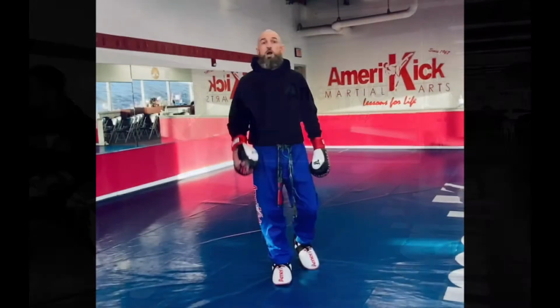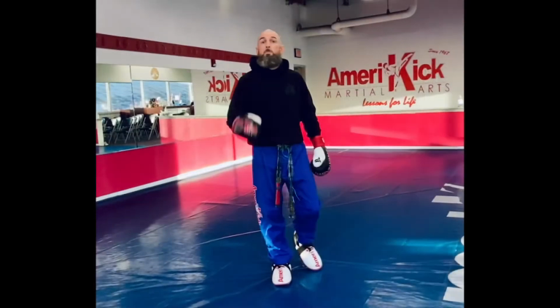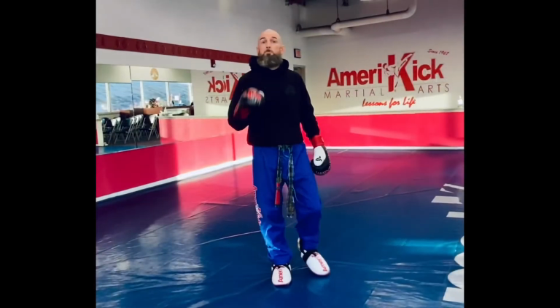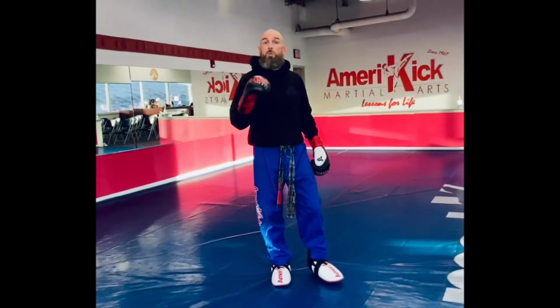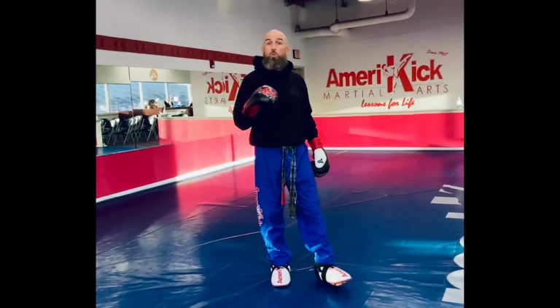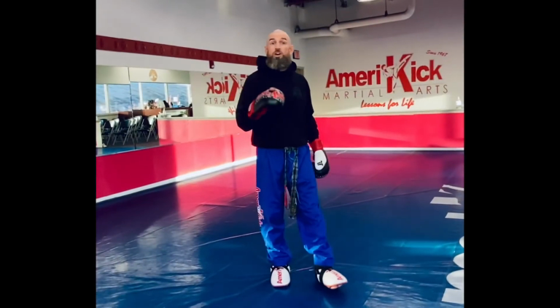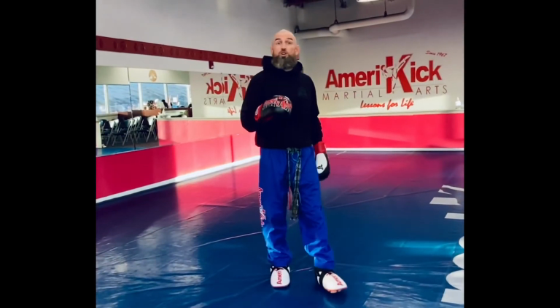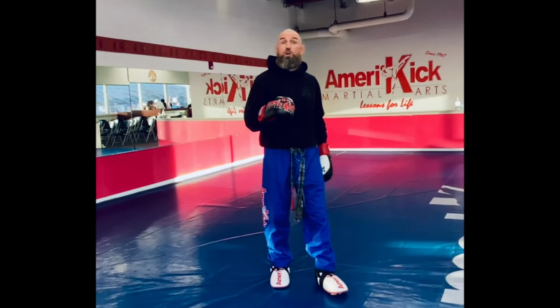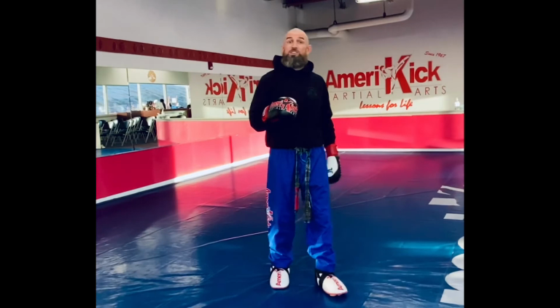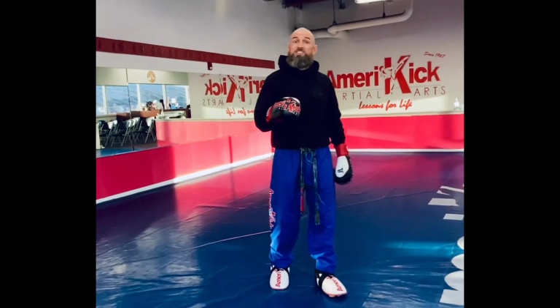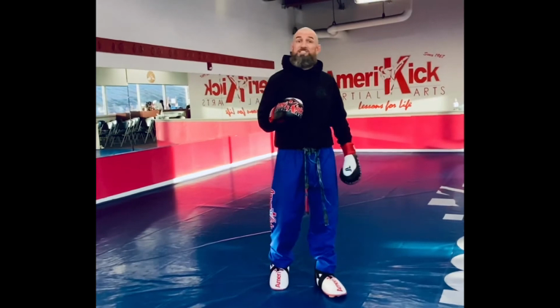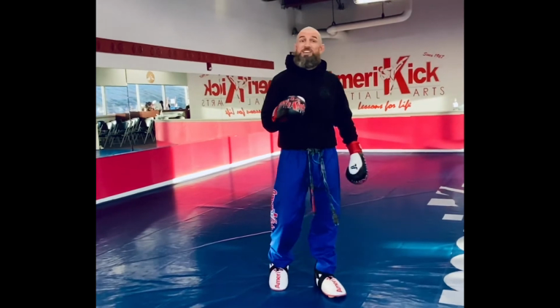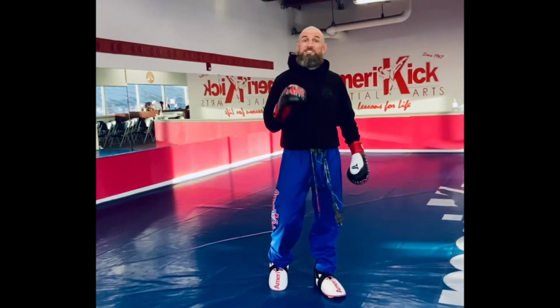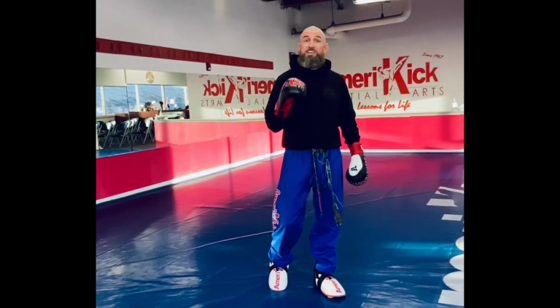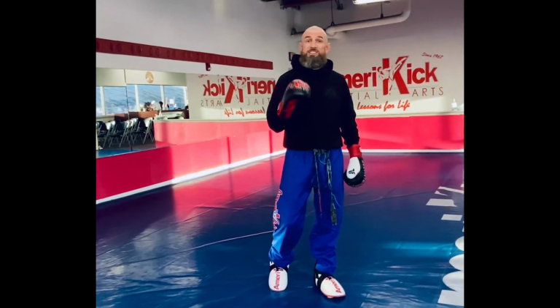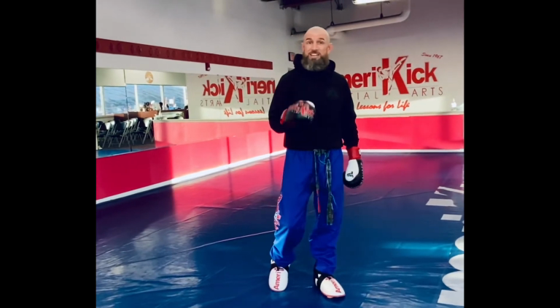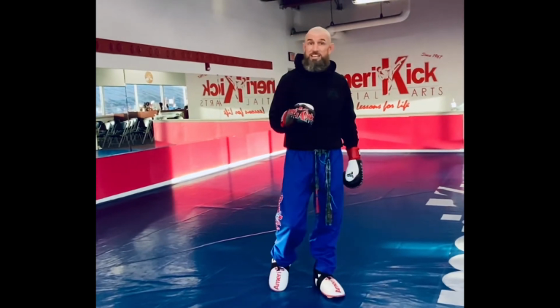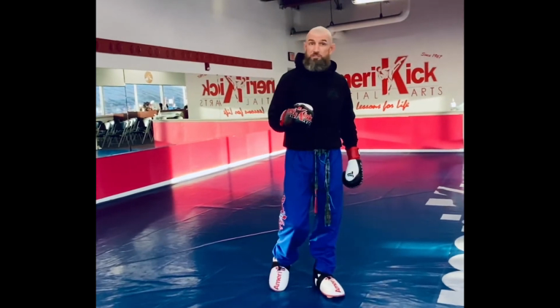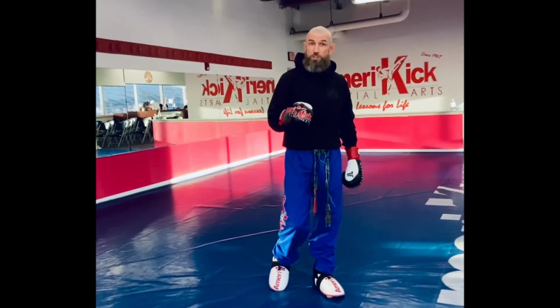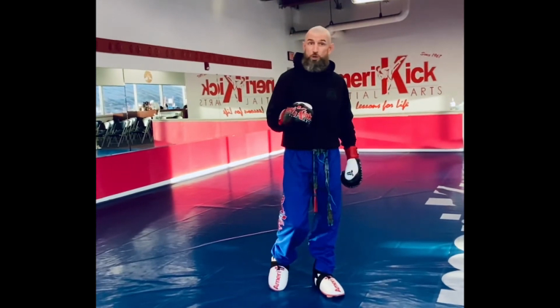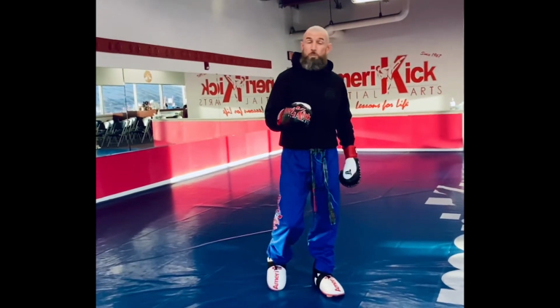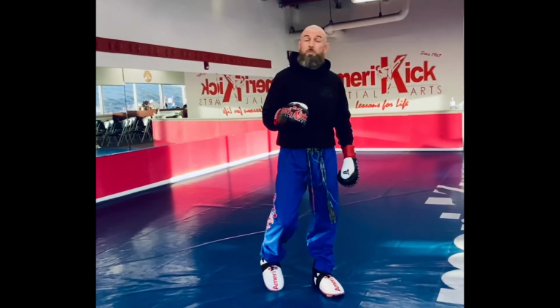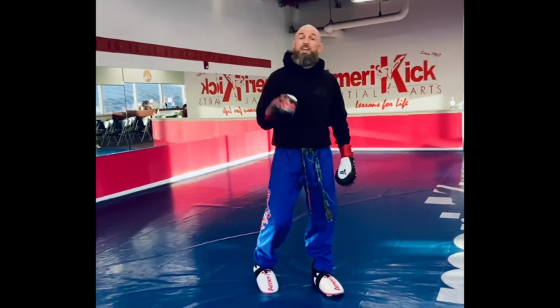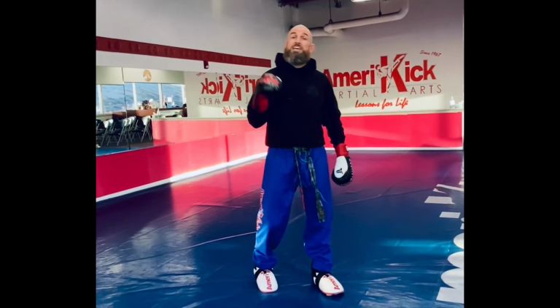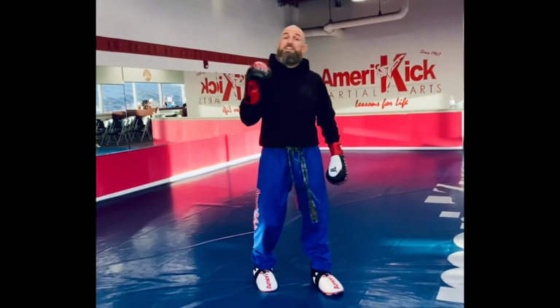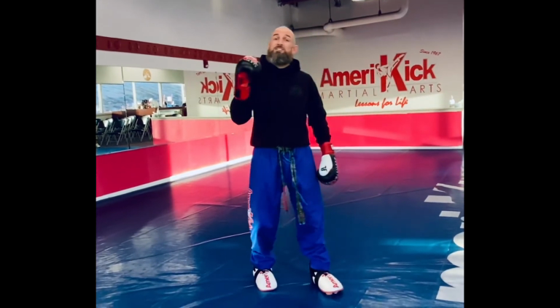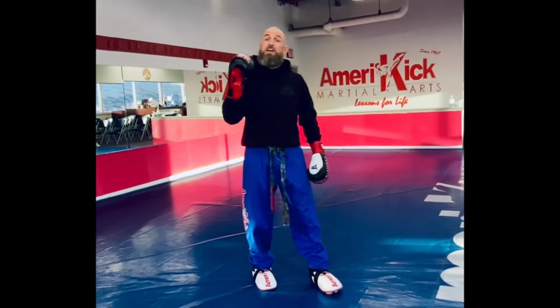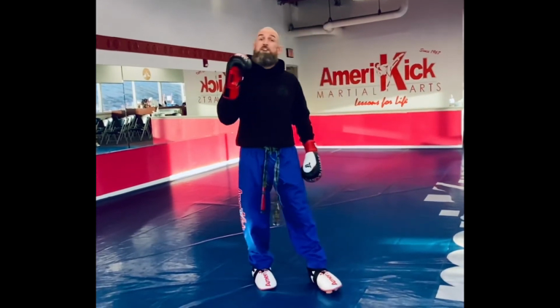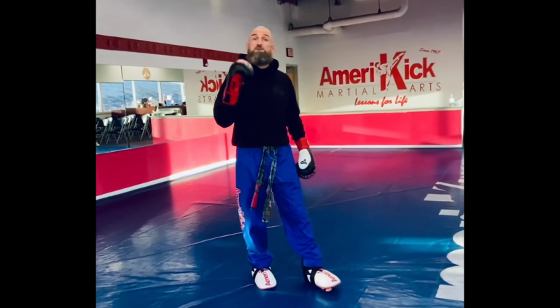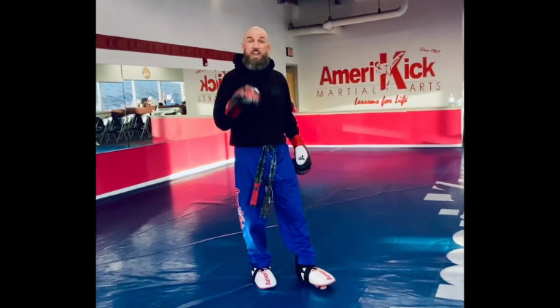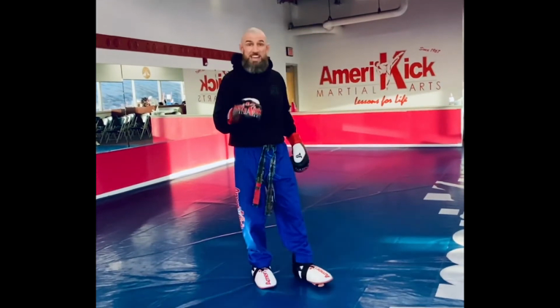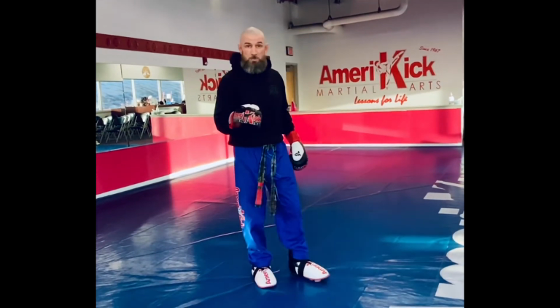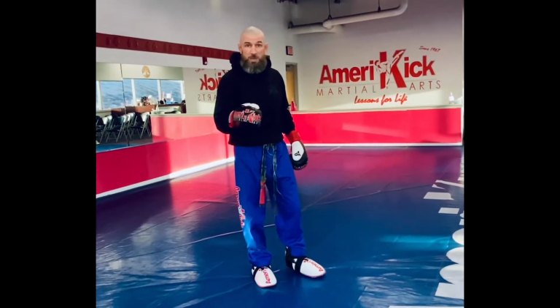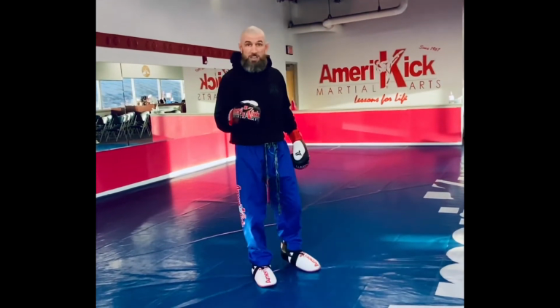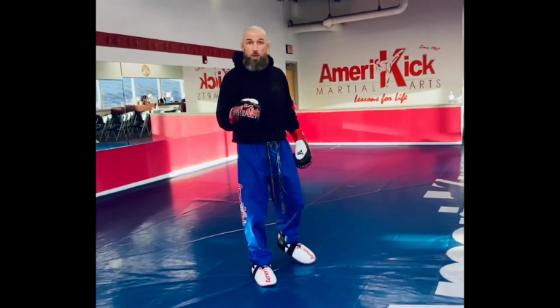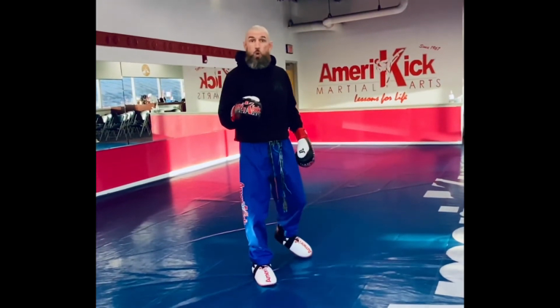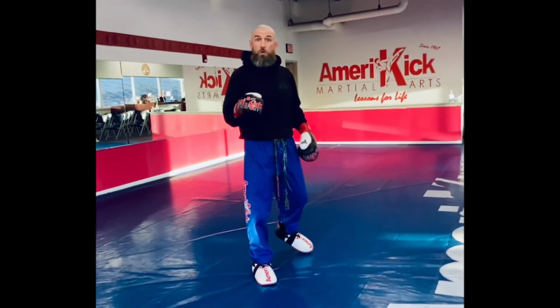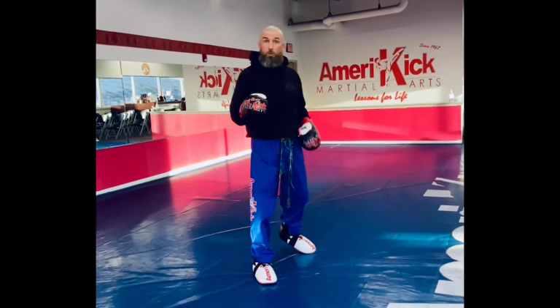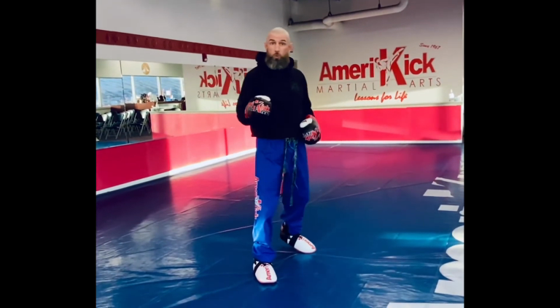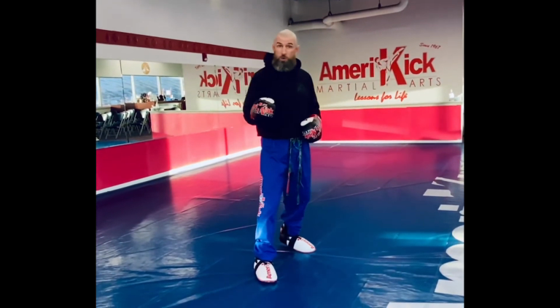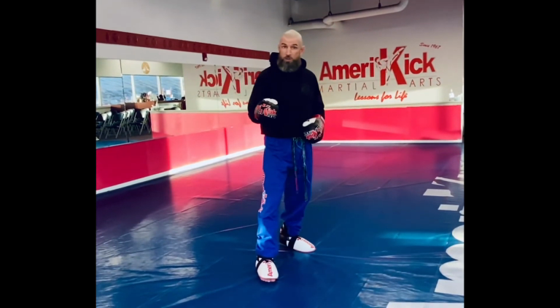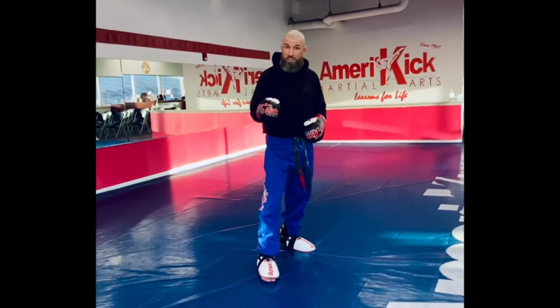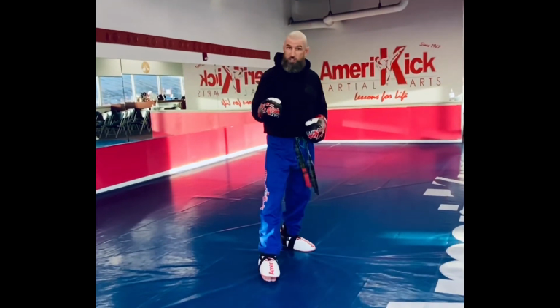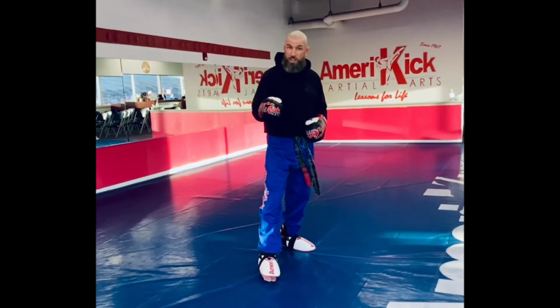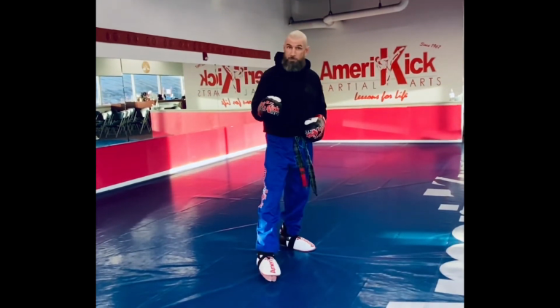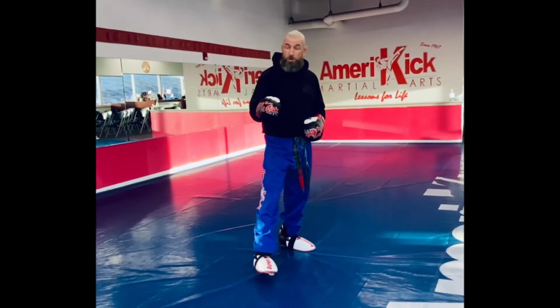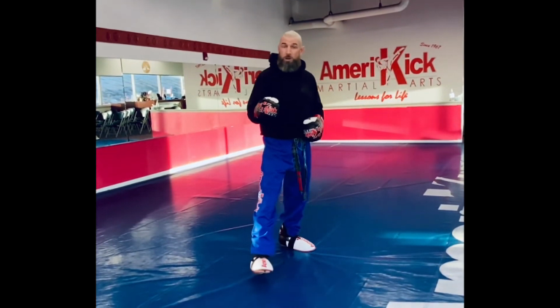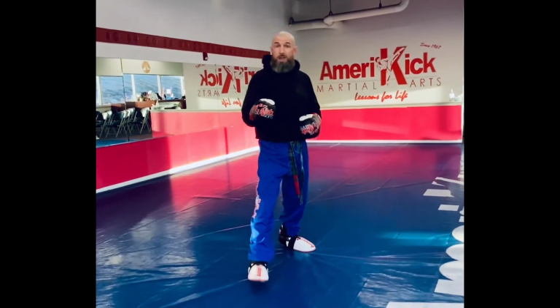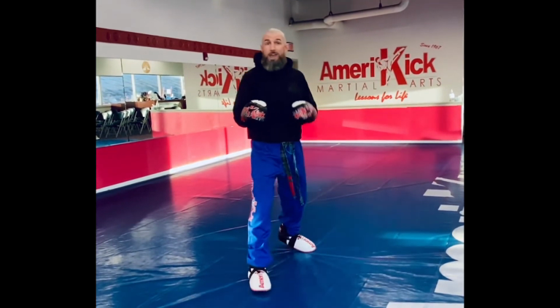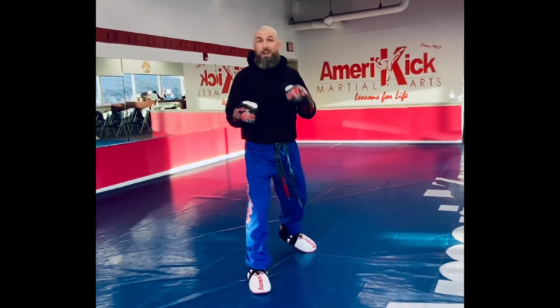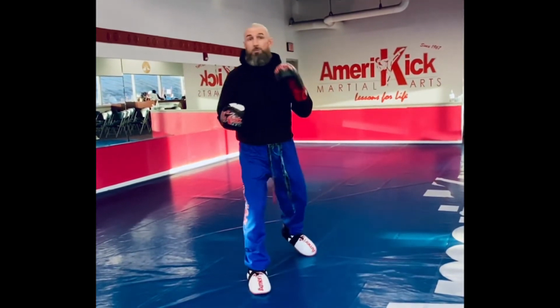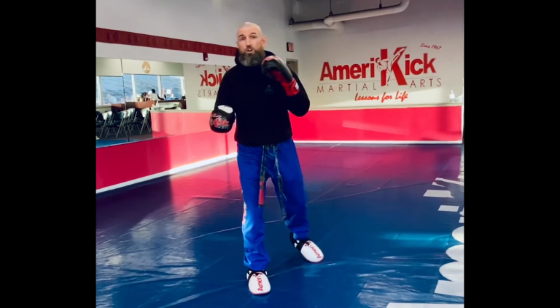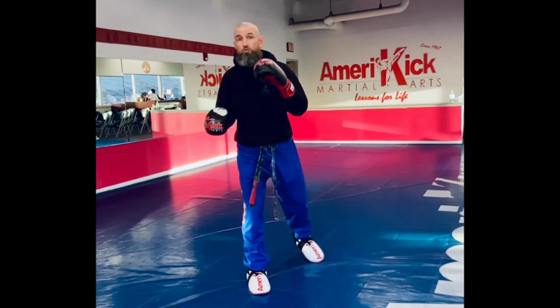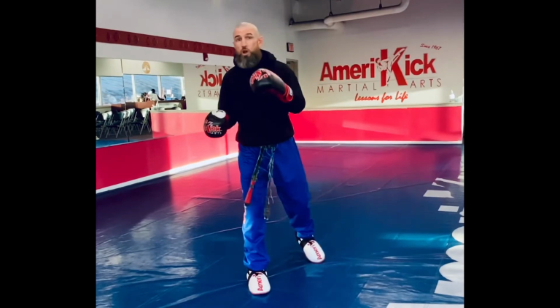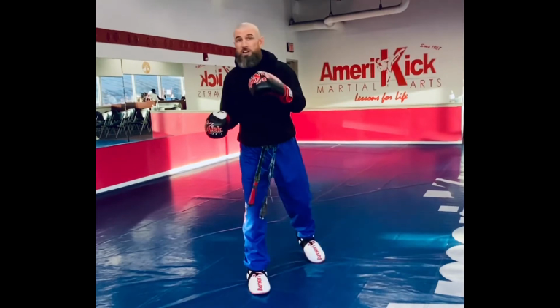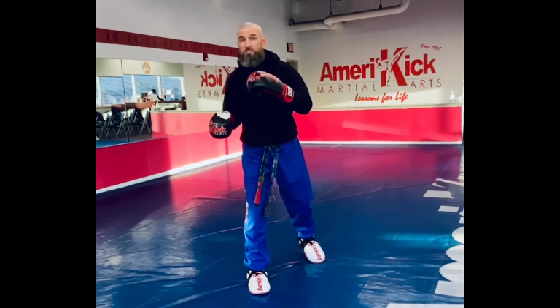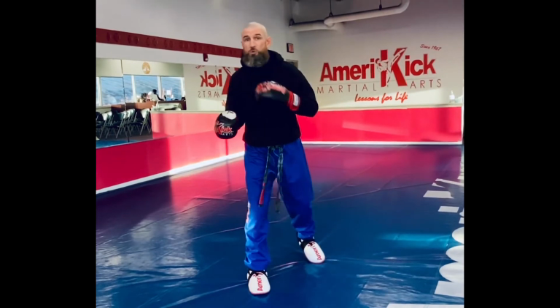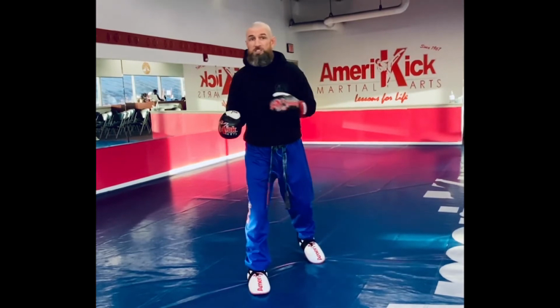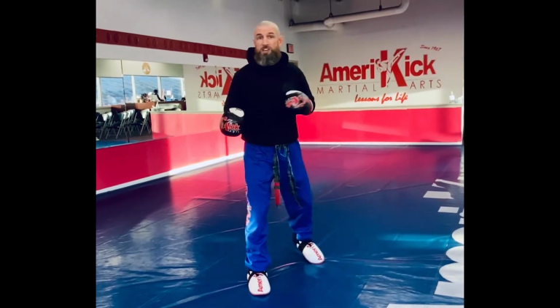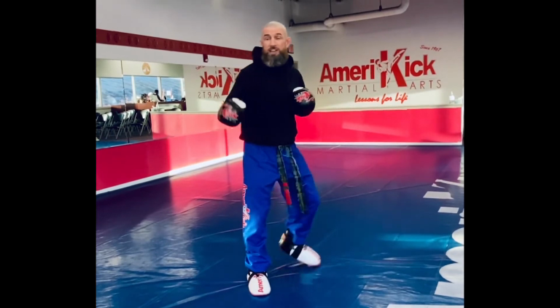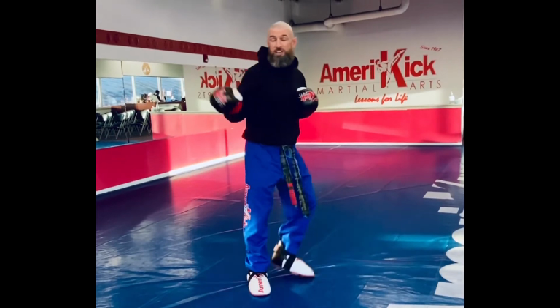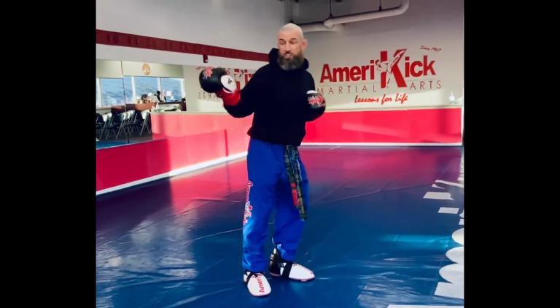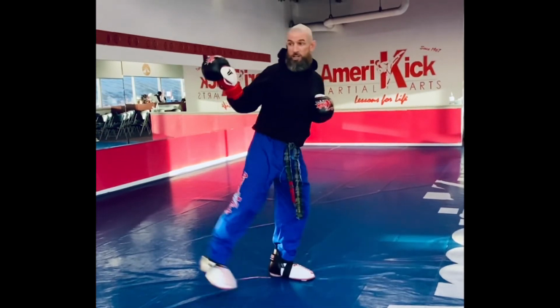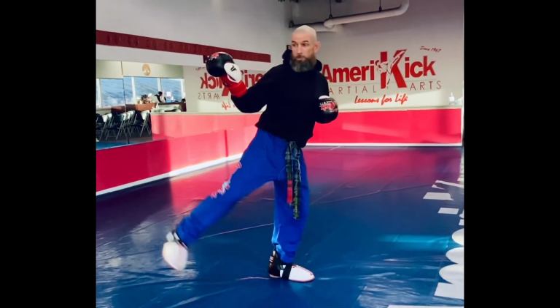What you're going to see Sensei Steve do is fake me with the wheel kick chamber, and I'm going to run into a side kick chamber.